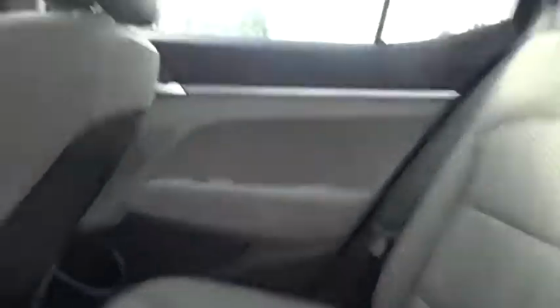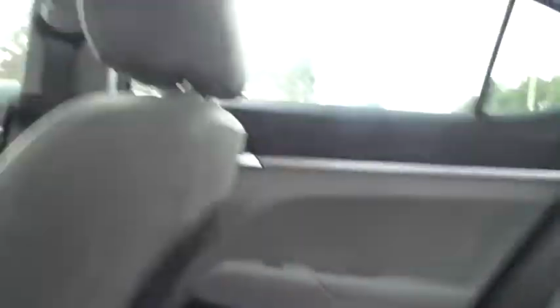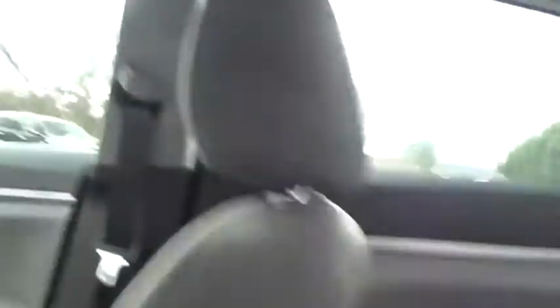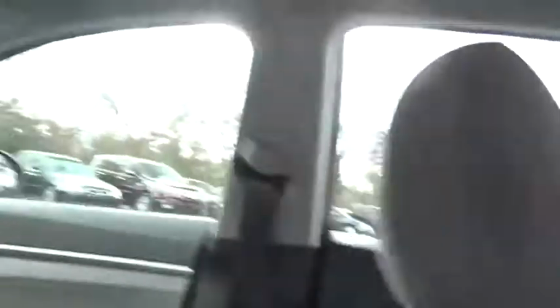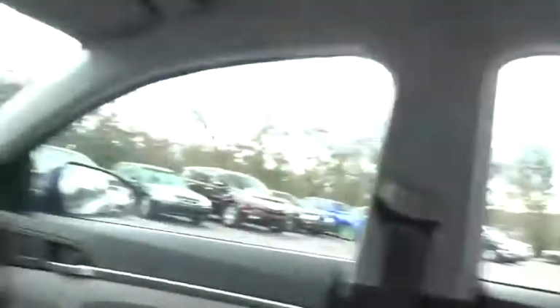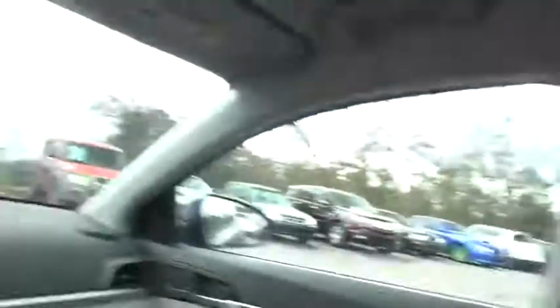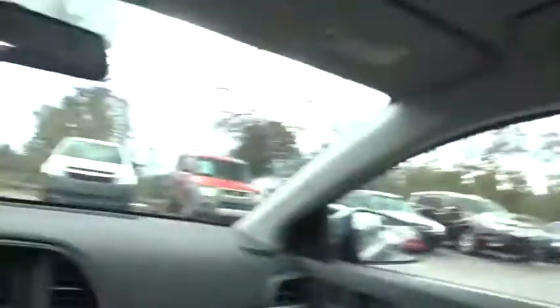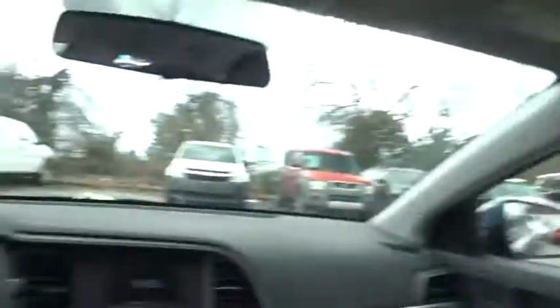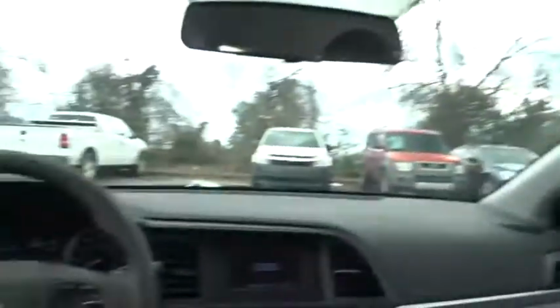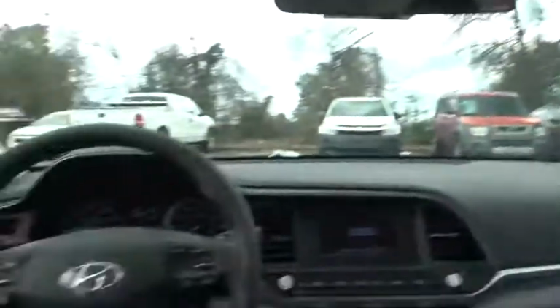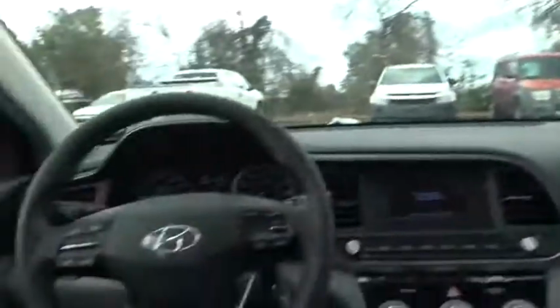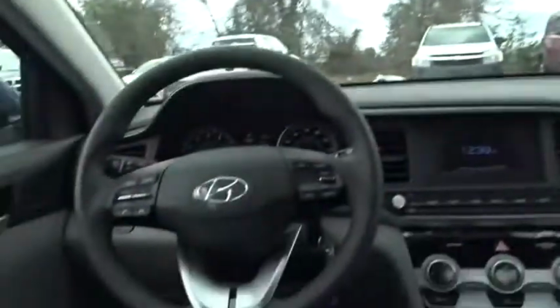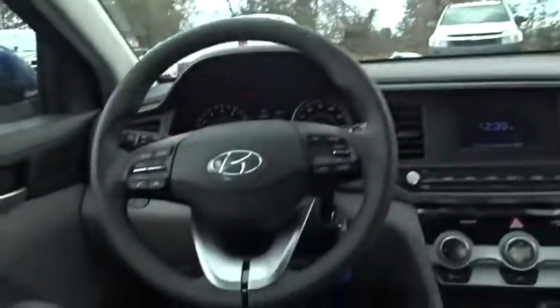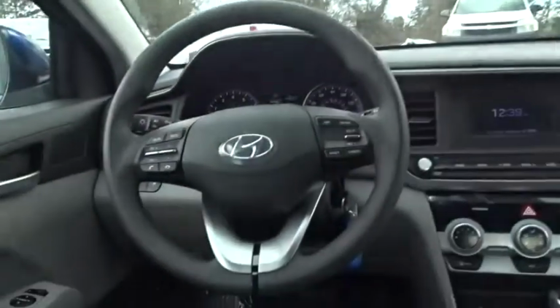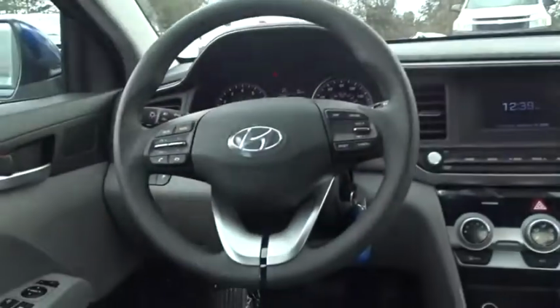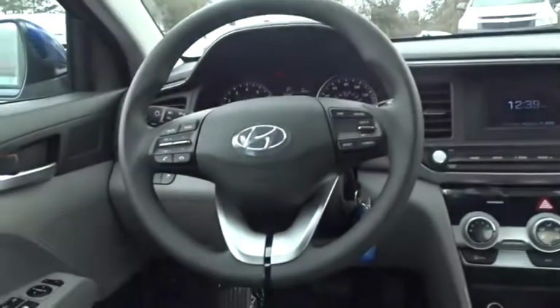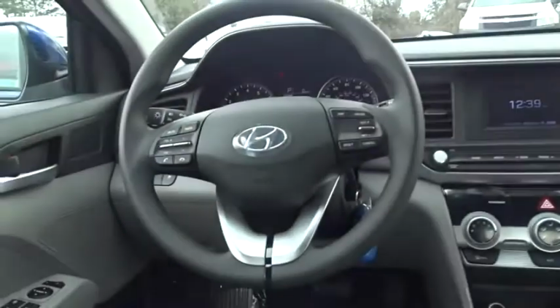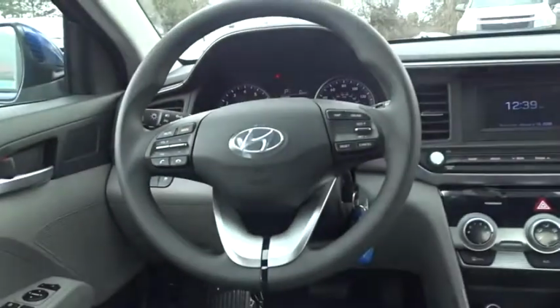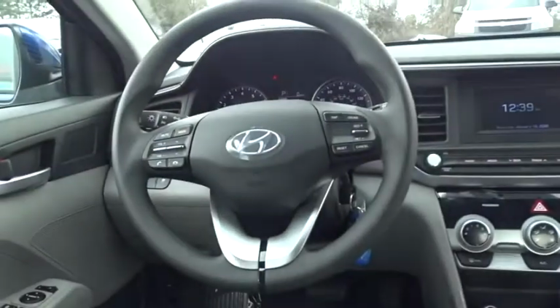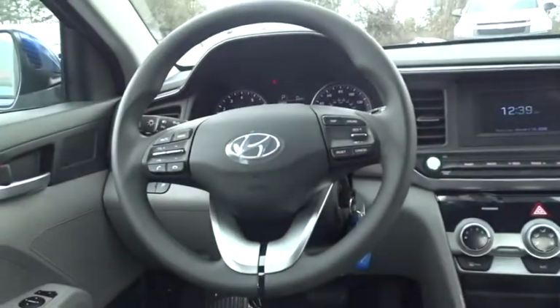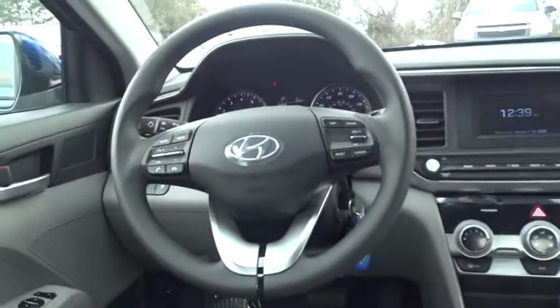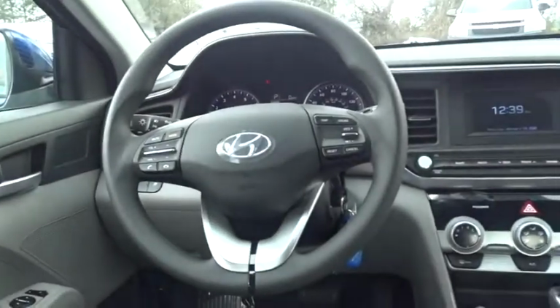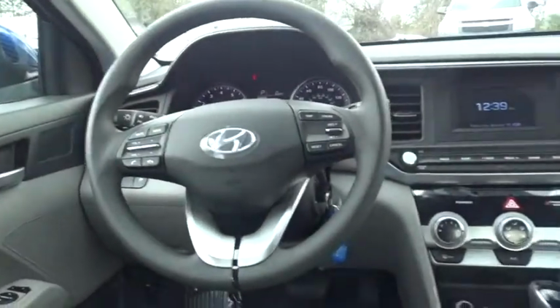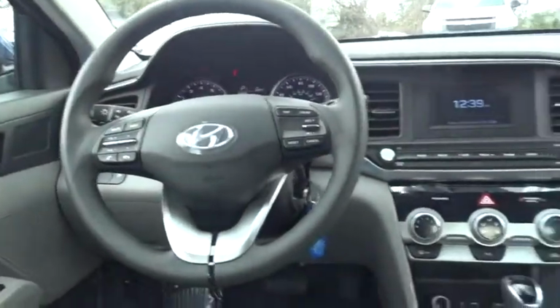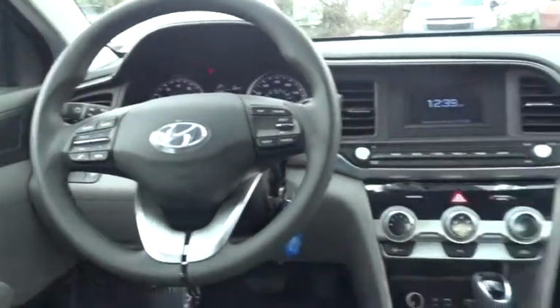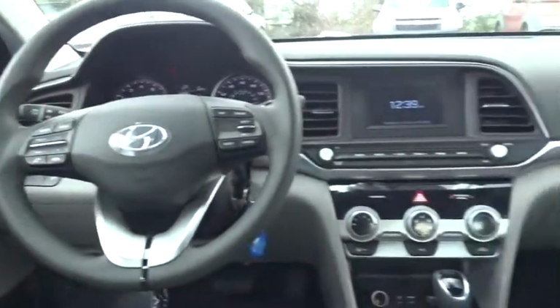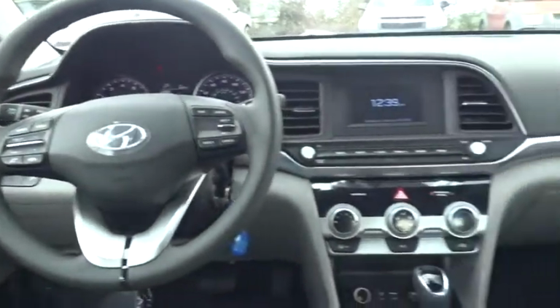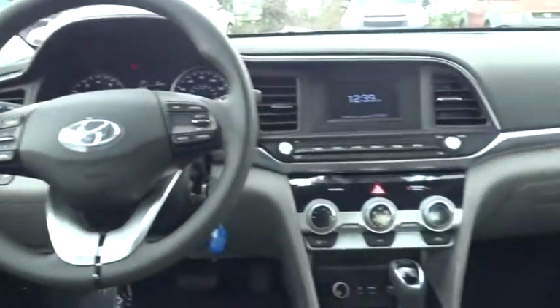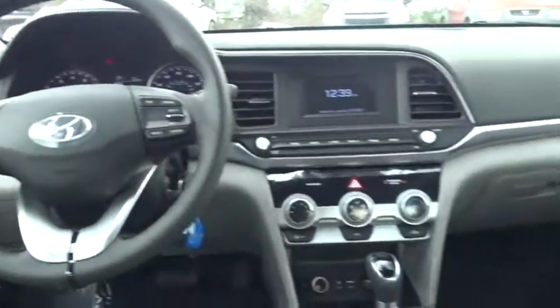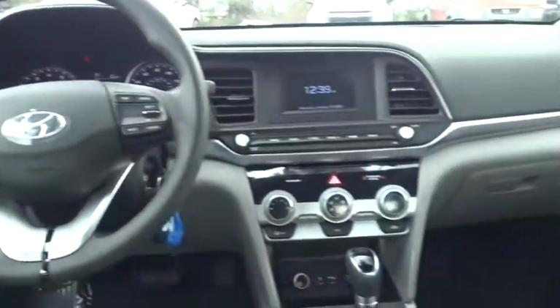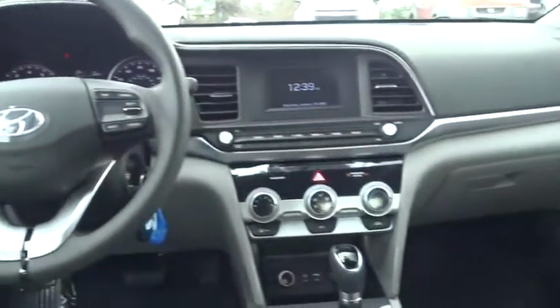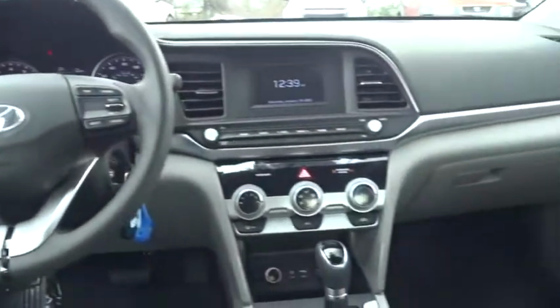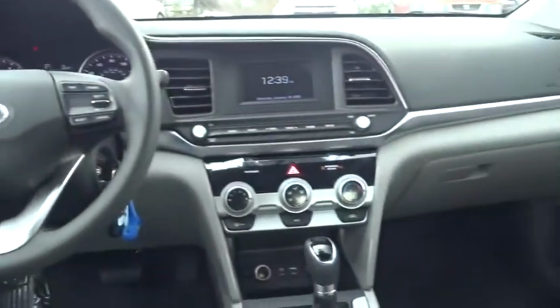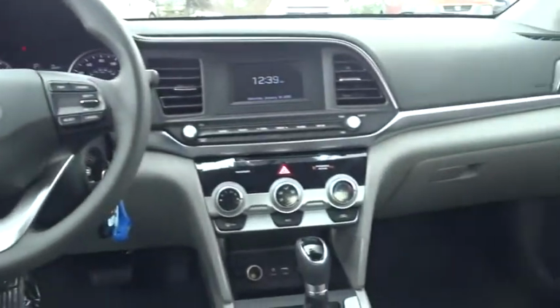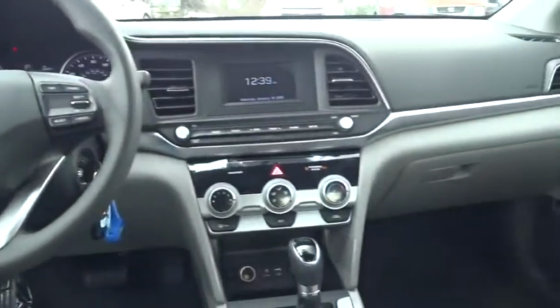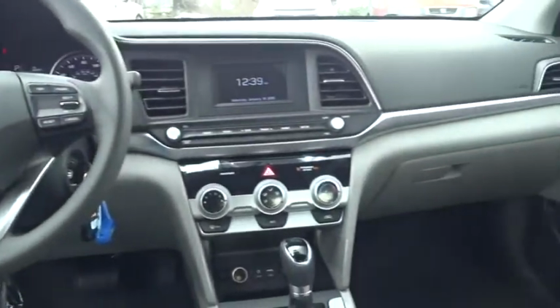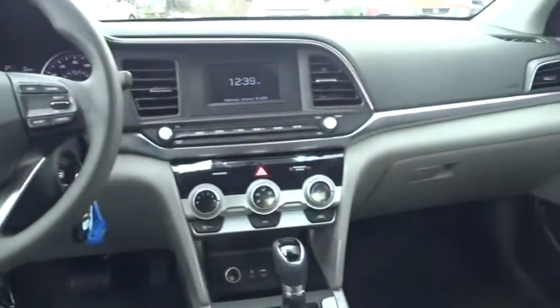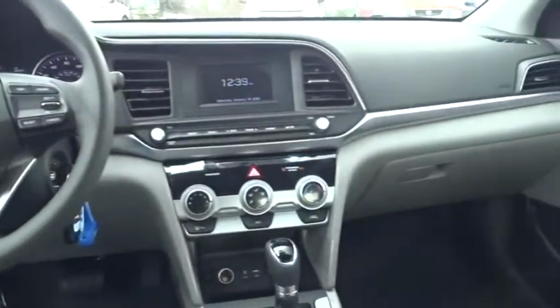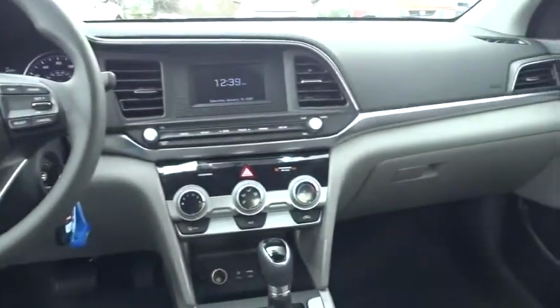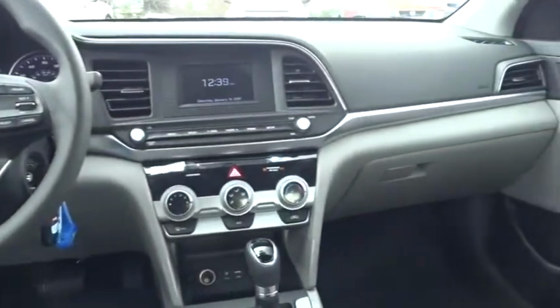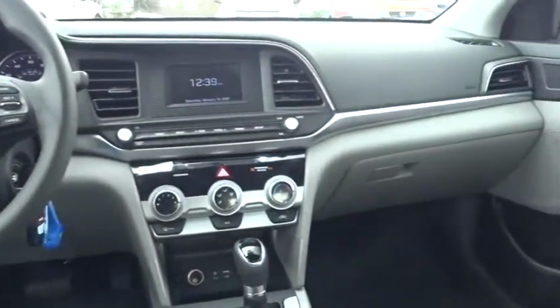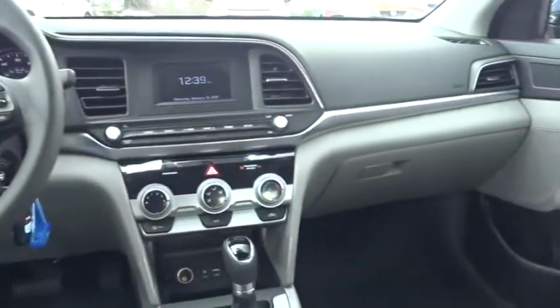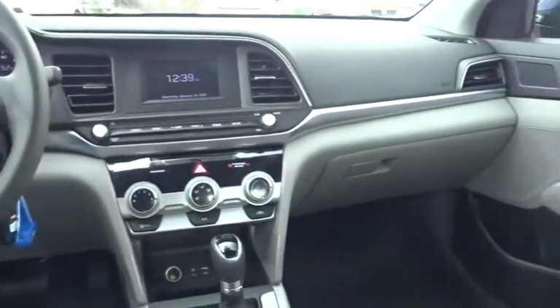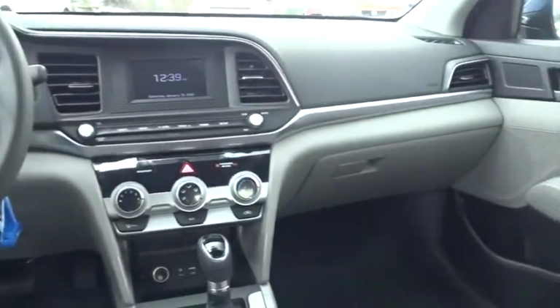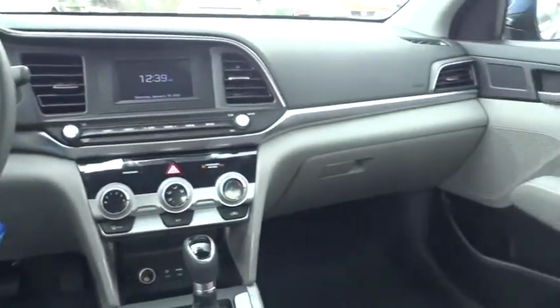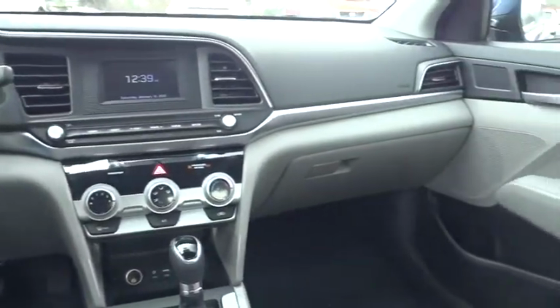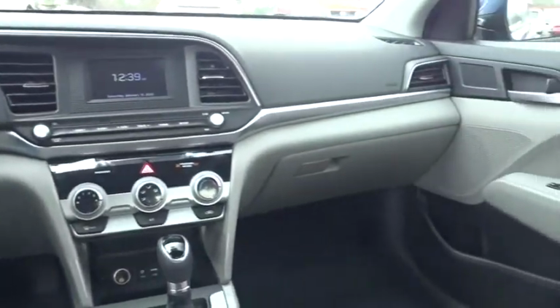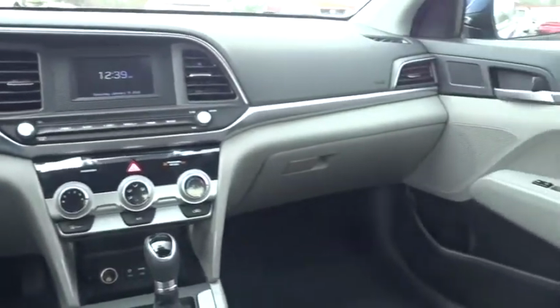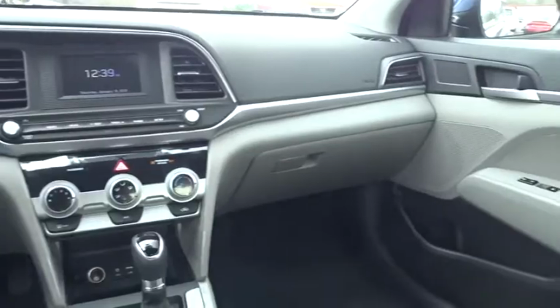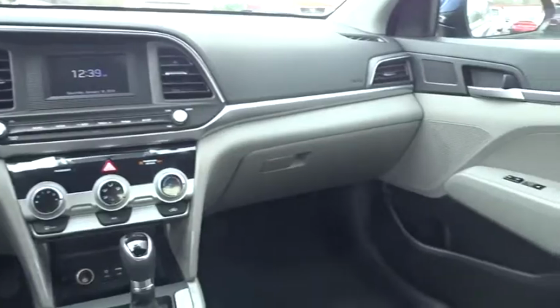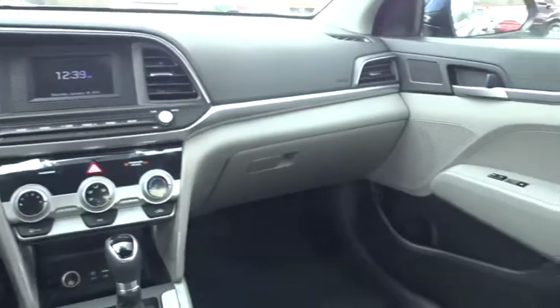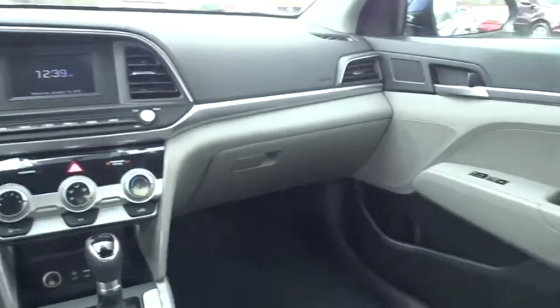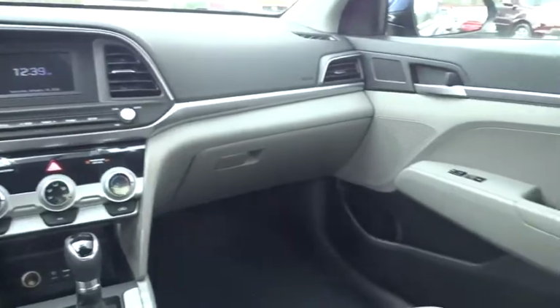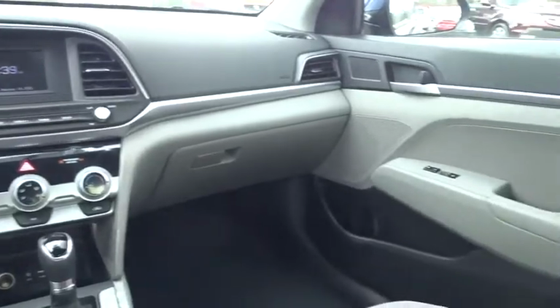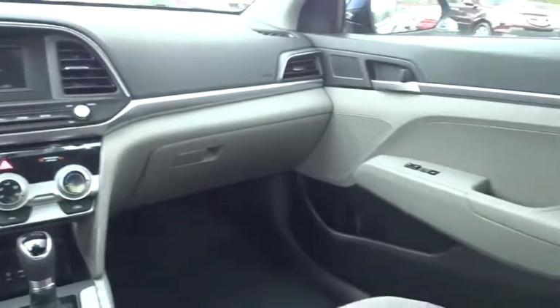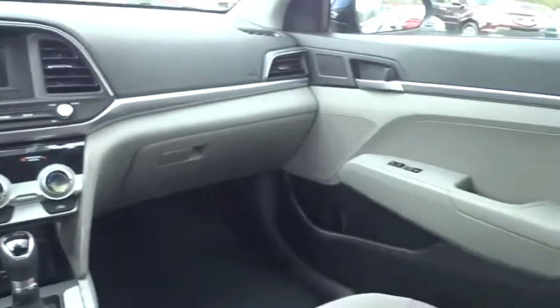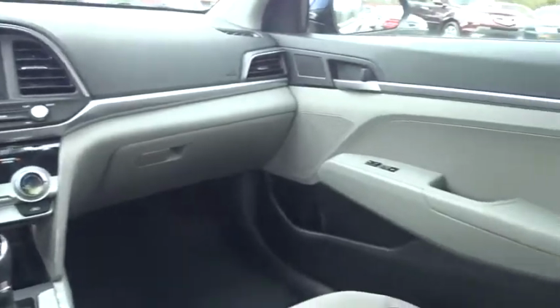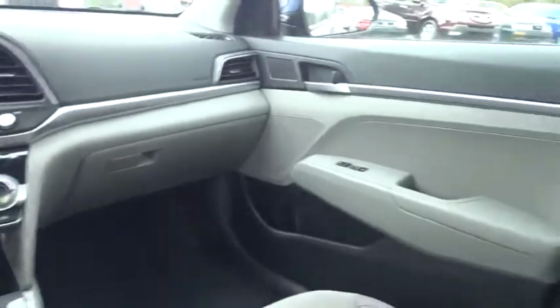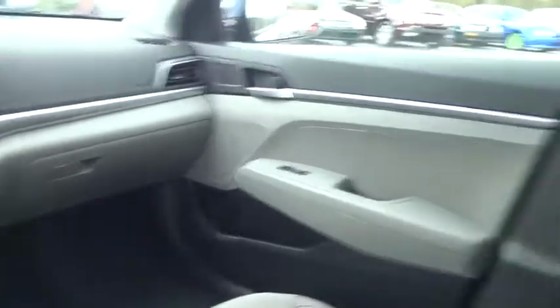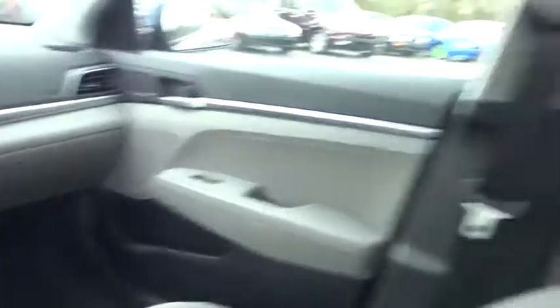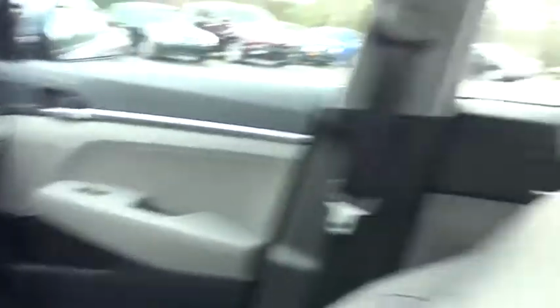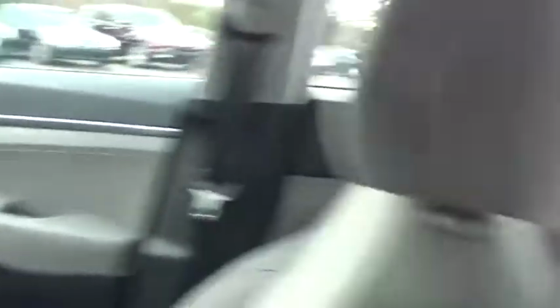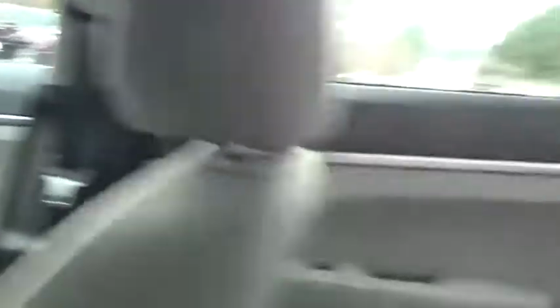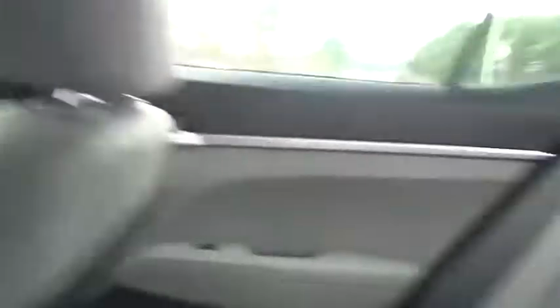Power windows, trip computer, power door locks, mp3 player, bucket seat, passenger airbag.